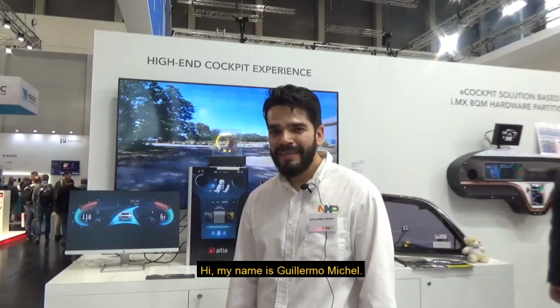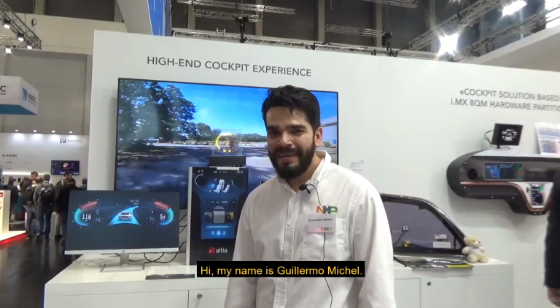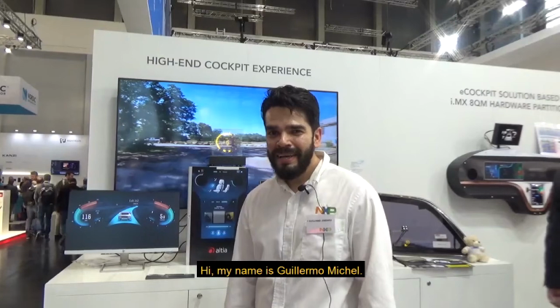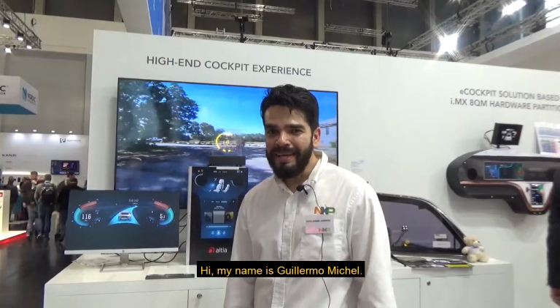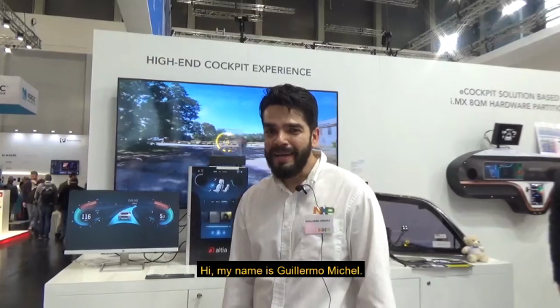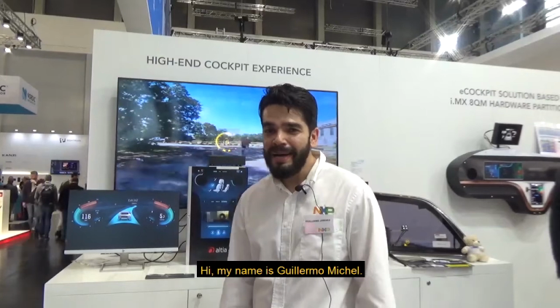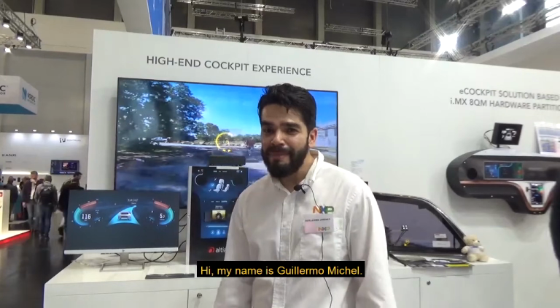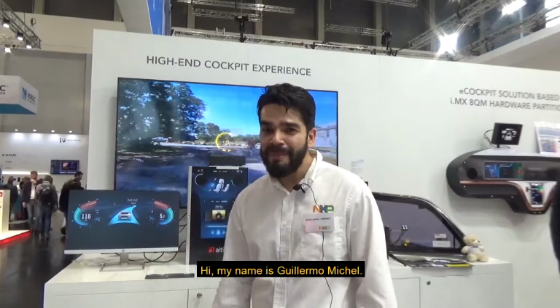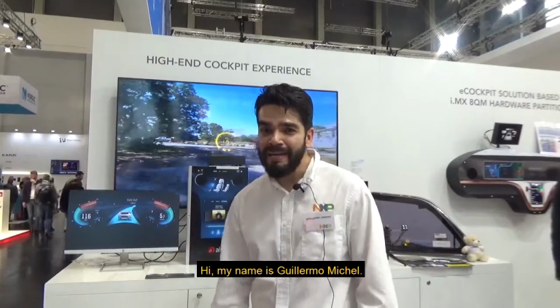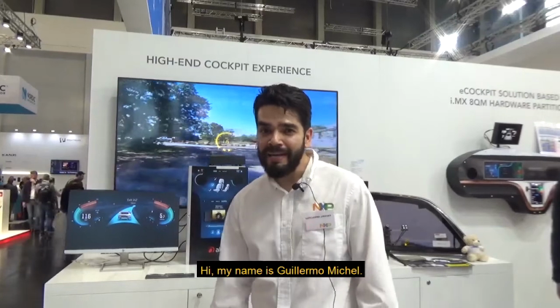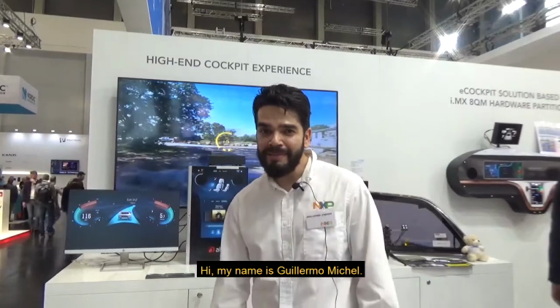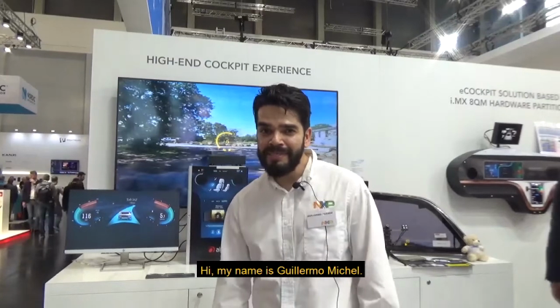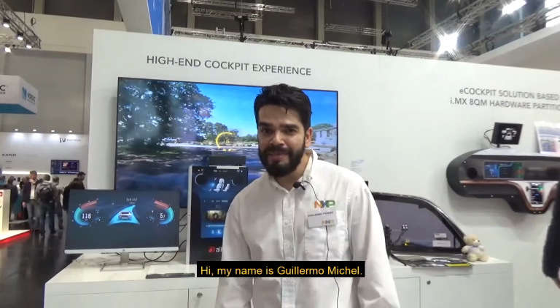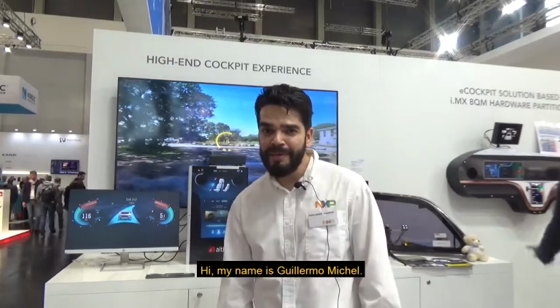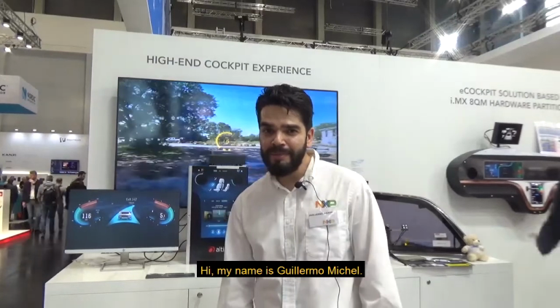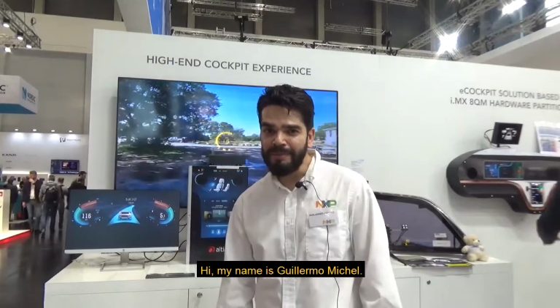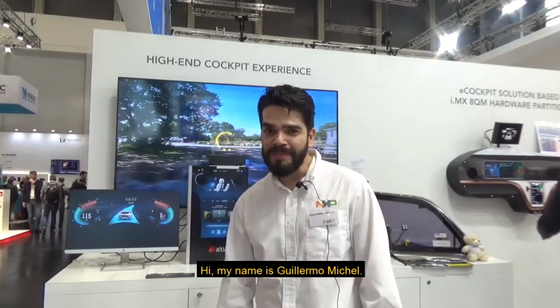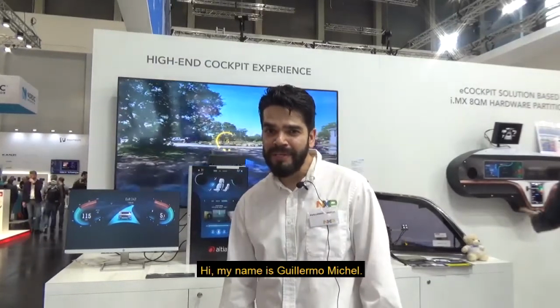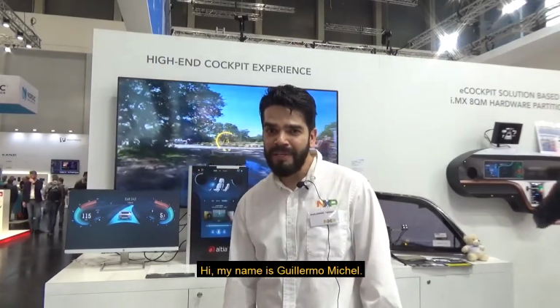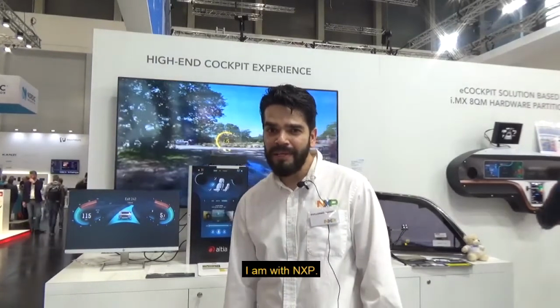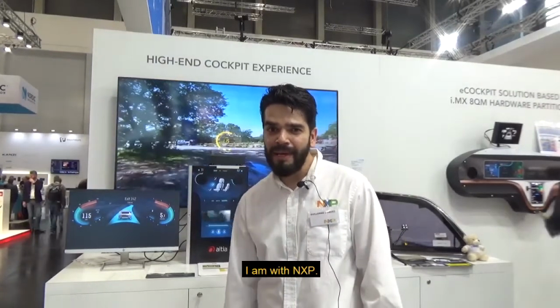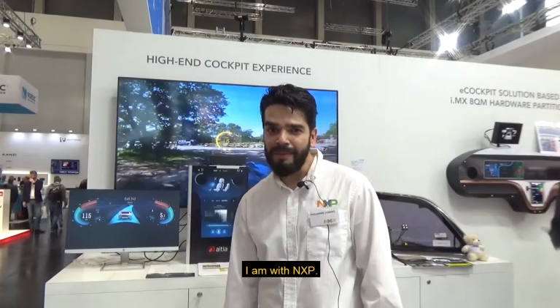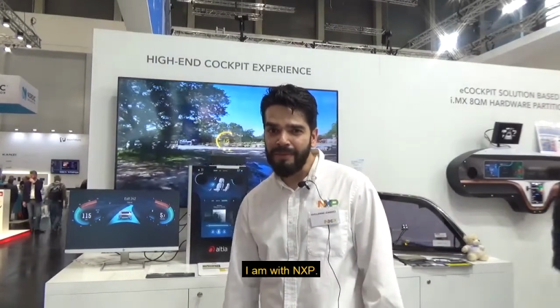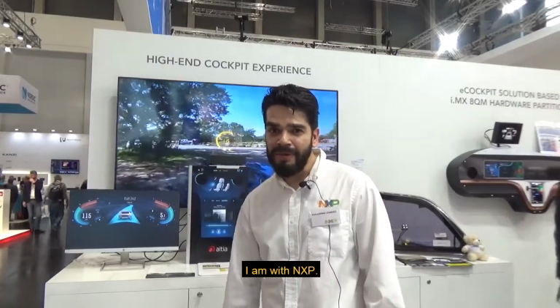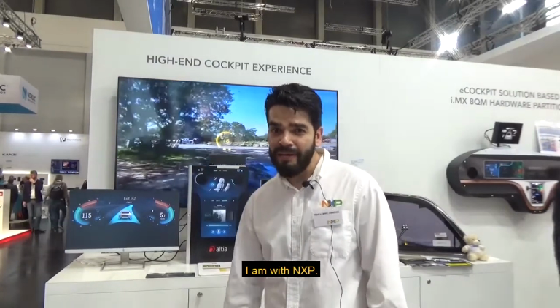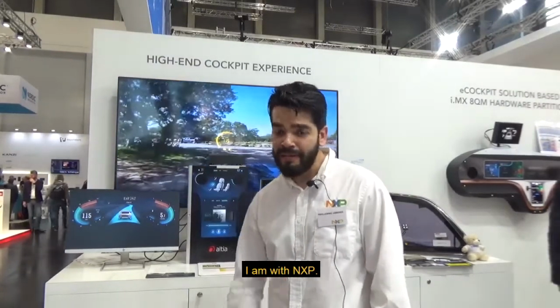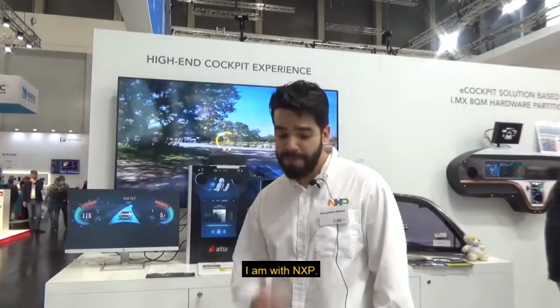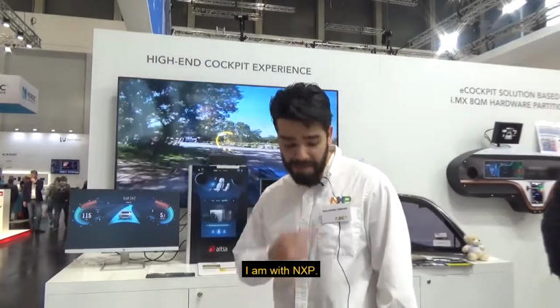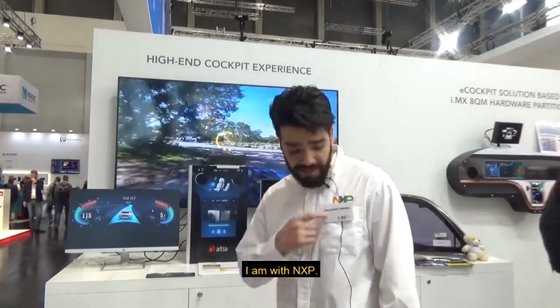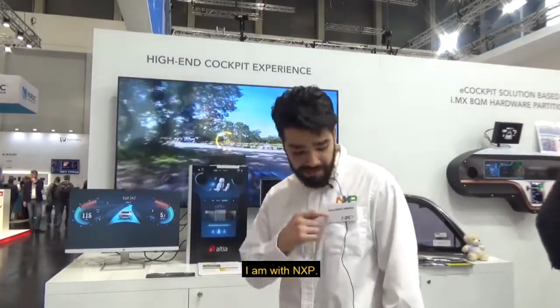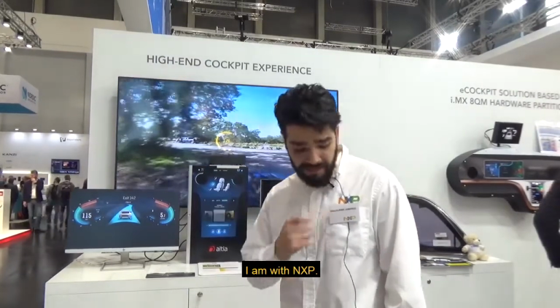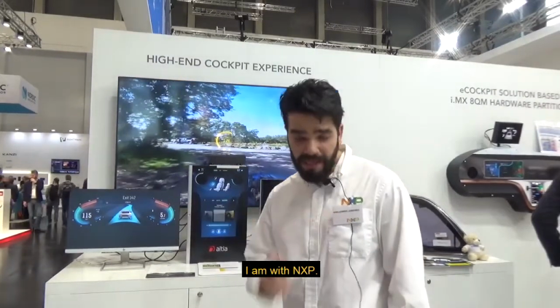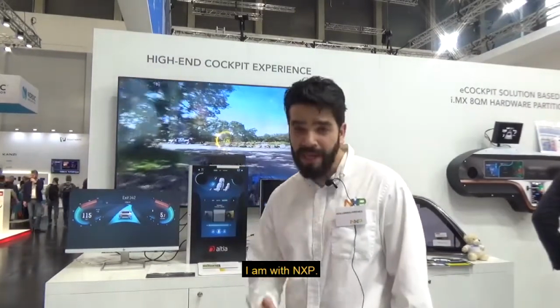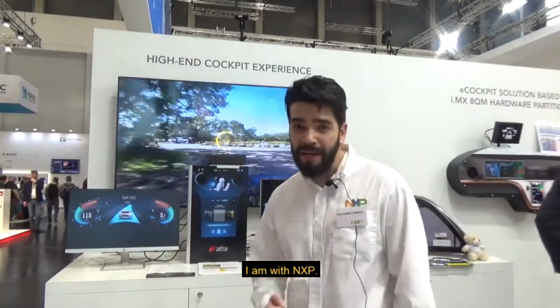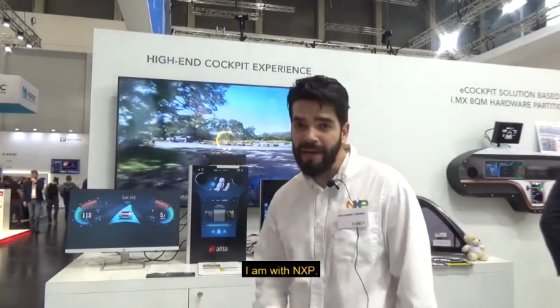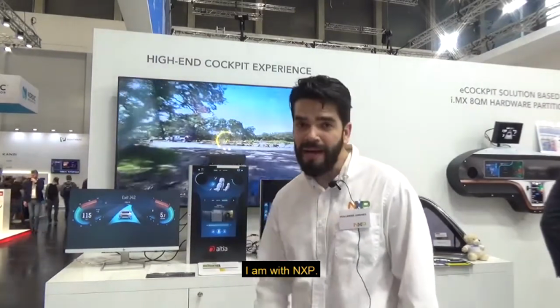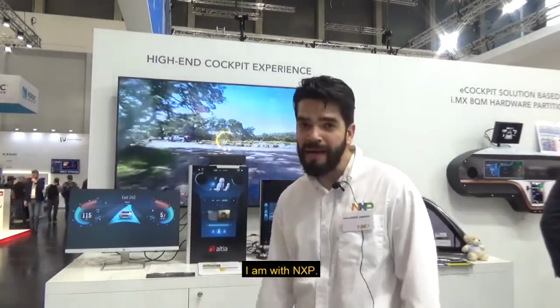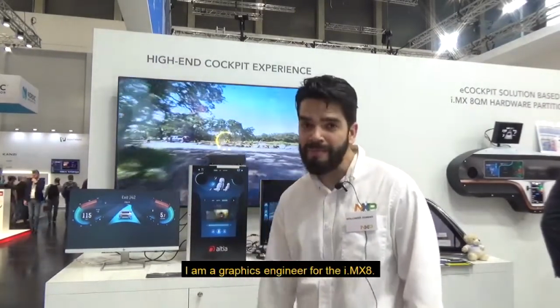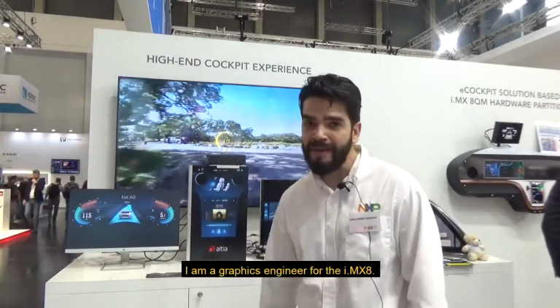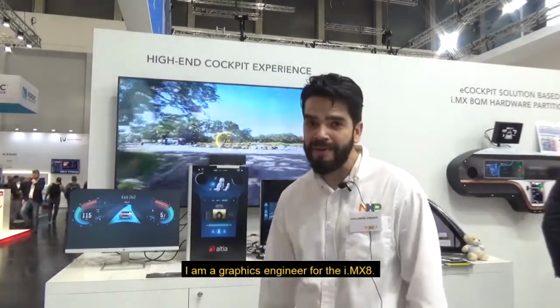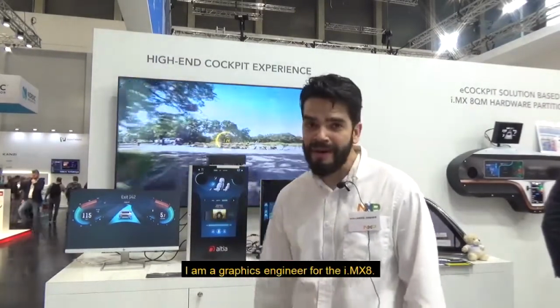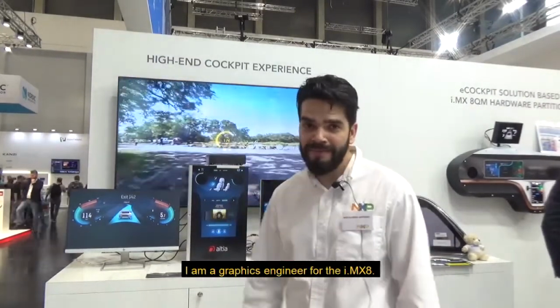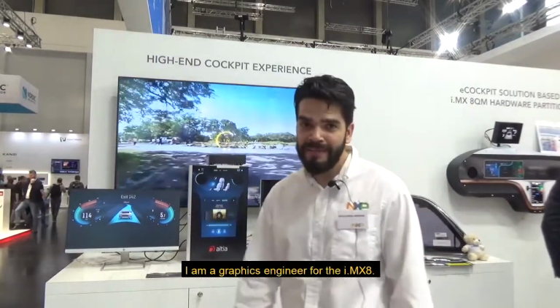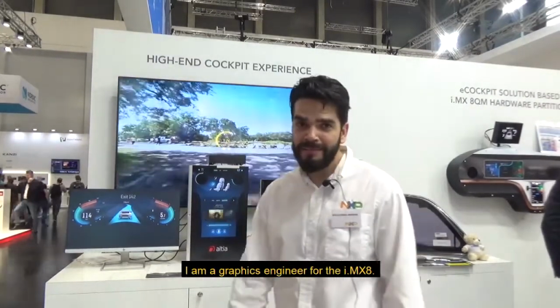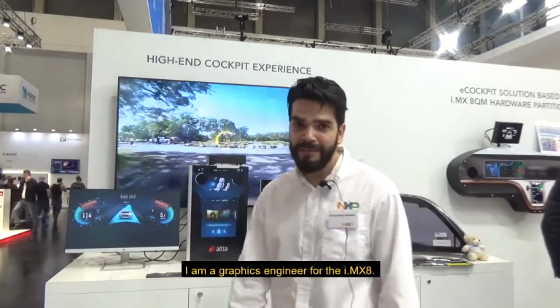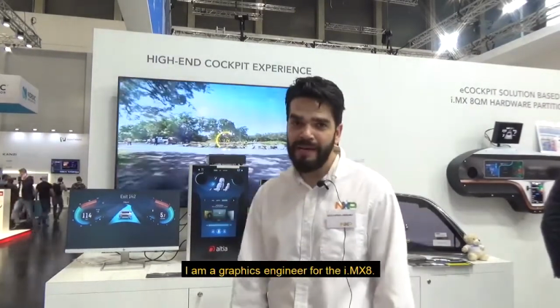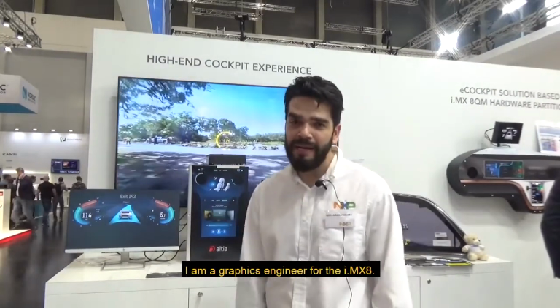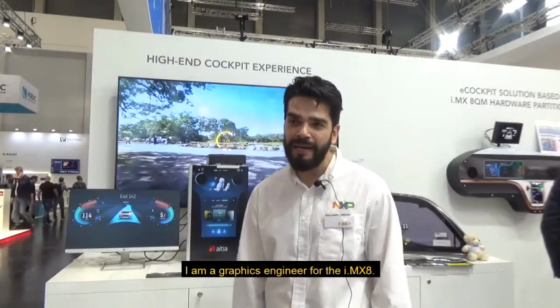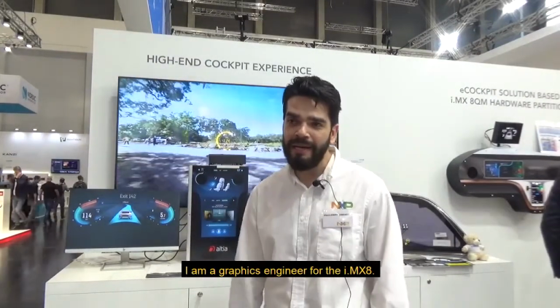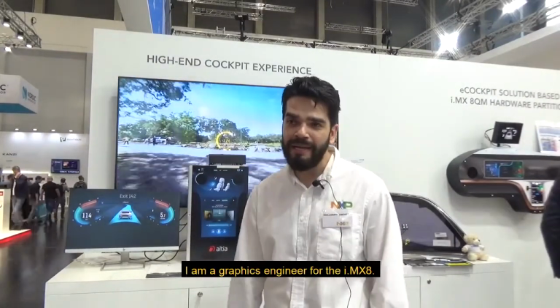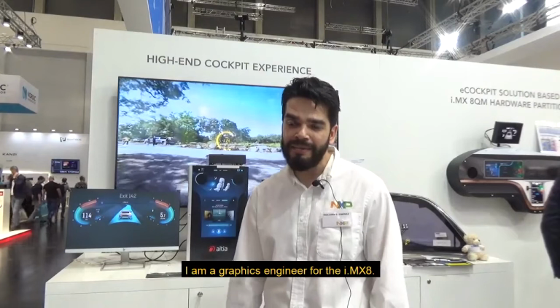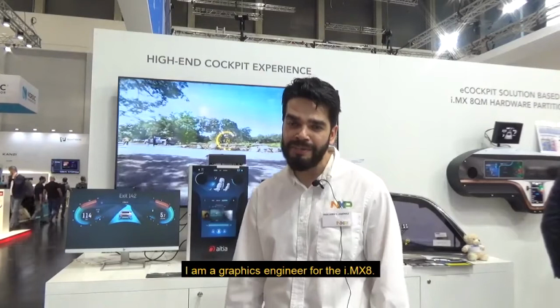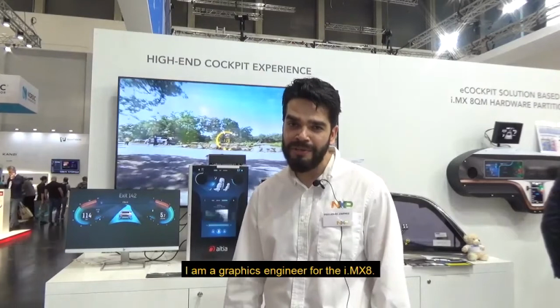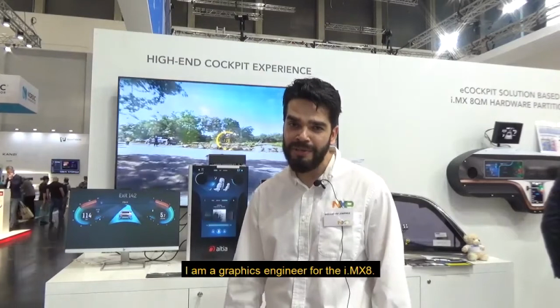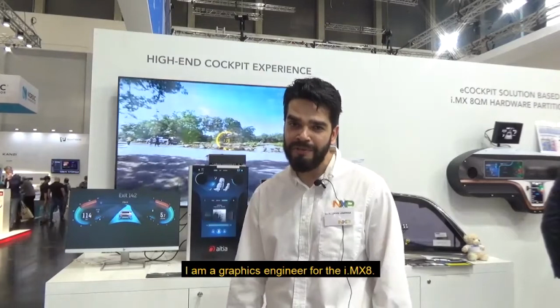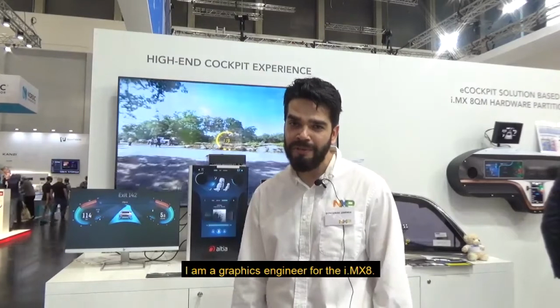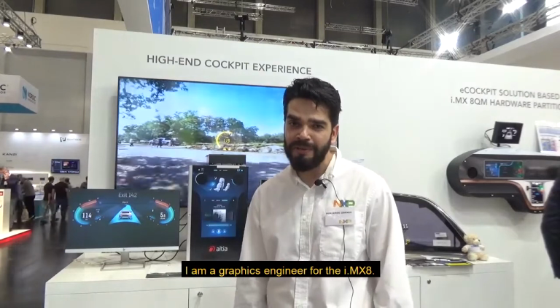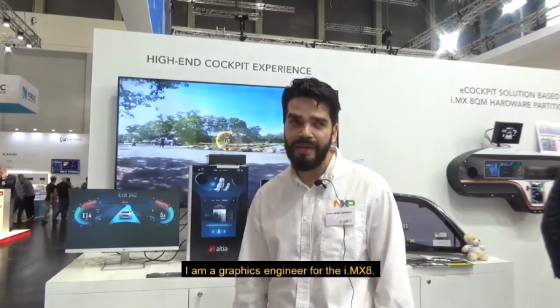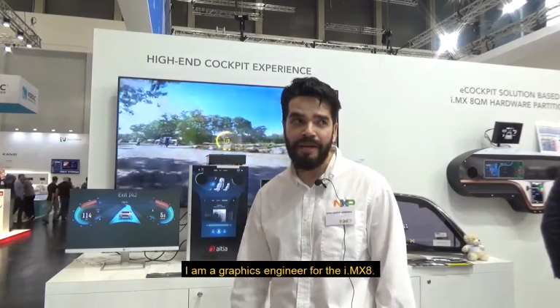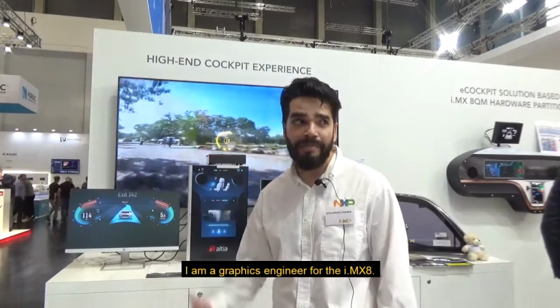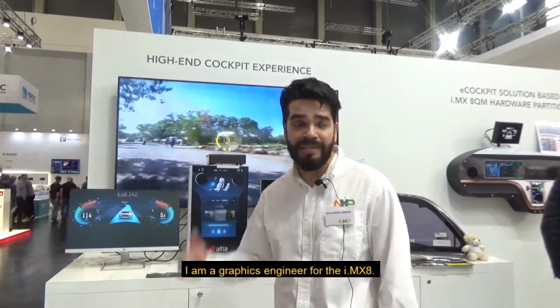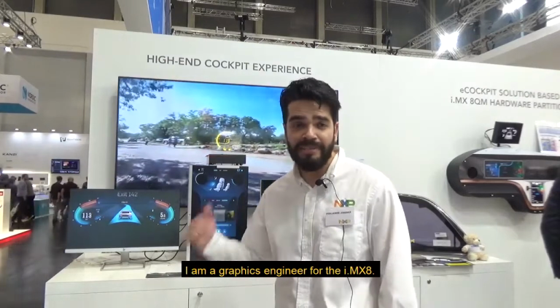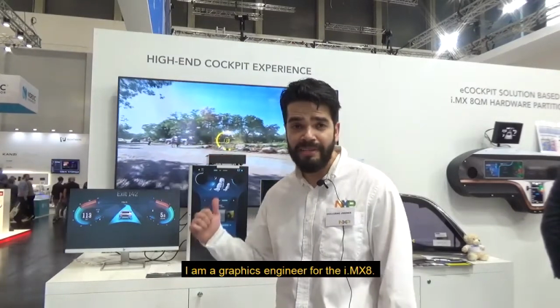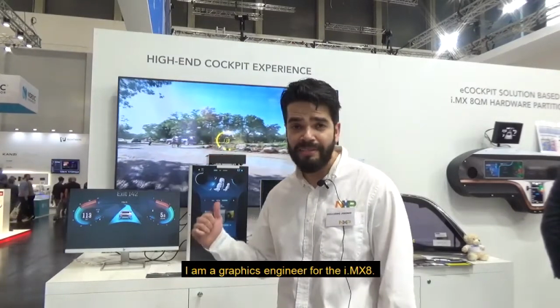Hi, my name is Guillermo Michel. I'm with NXP. I'm a graphics engineer for the IMX8.